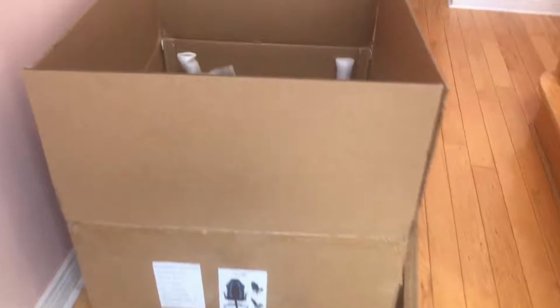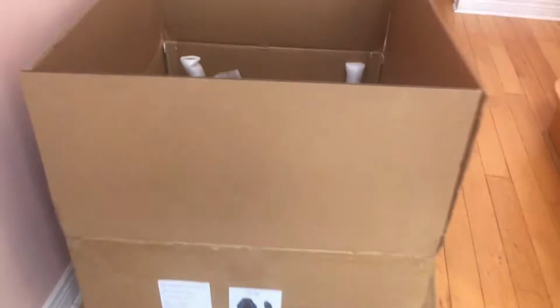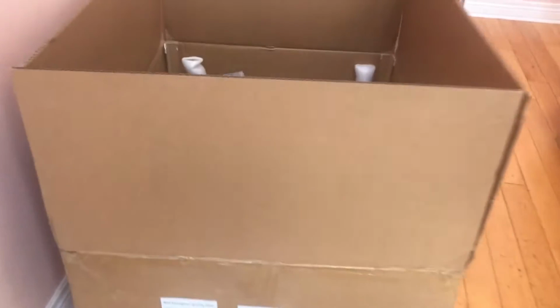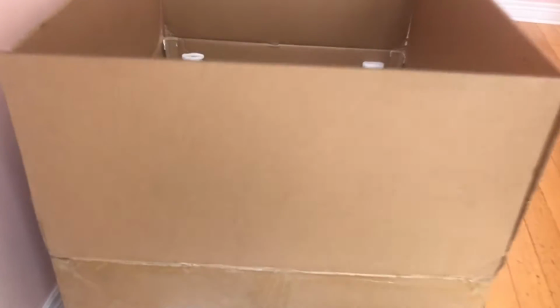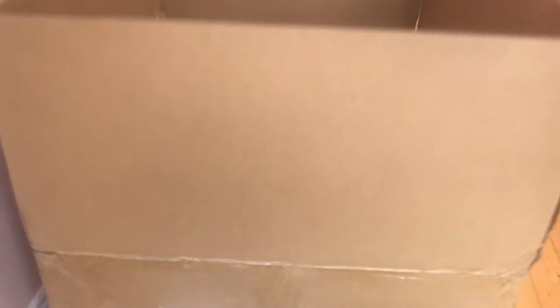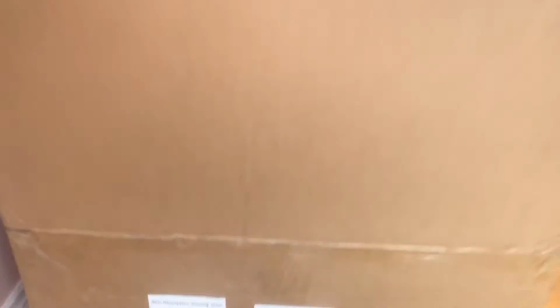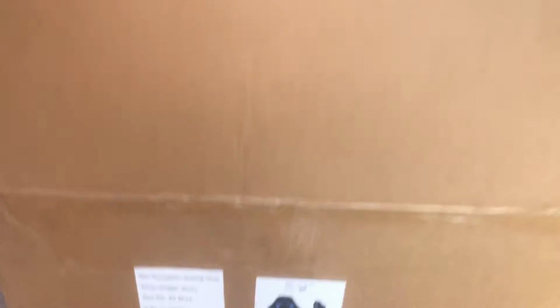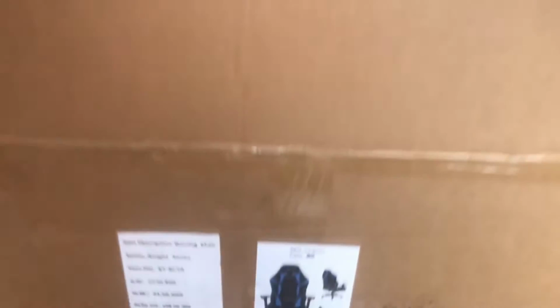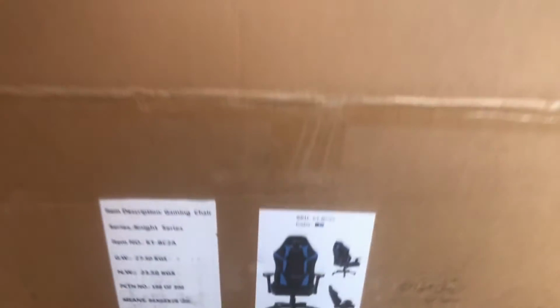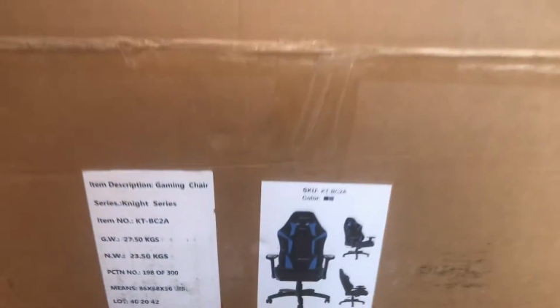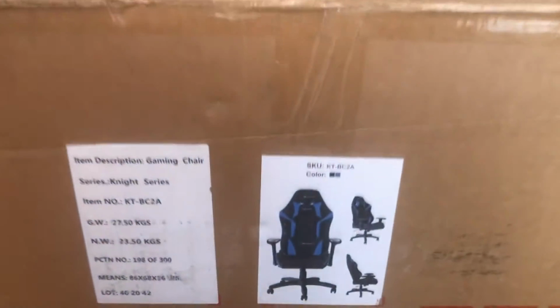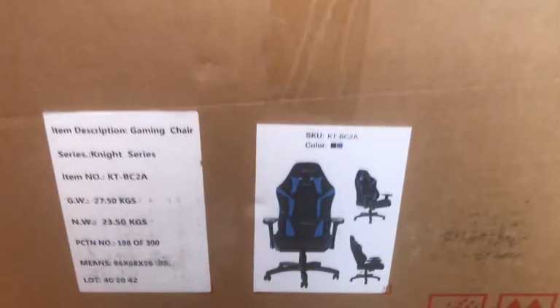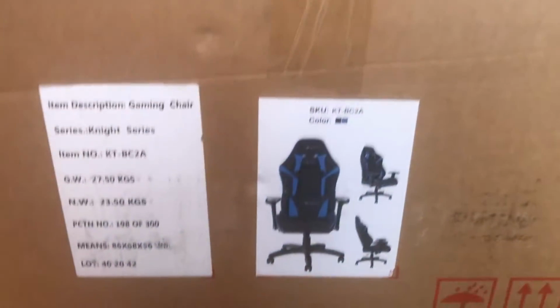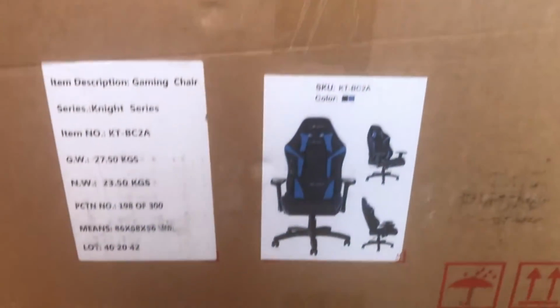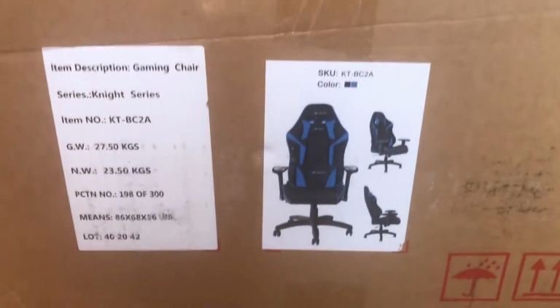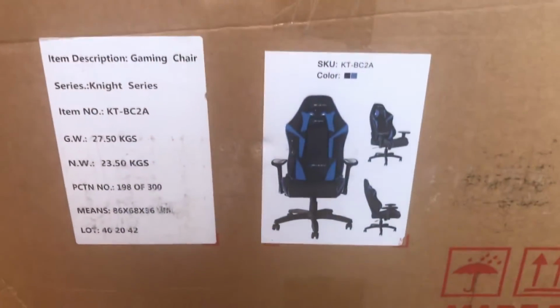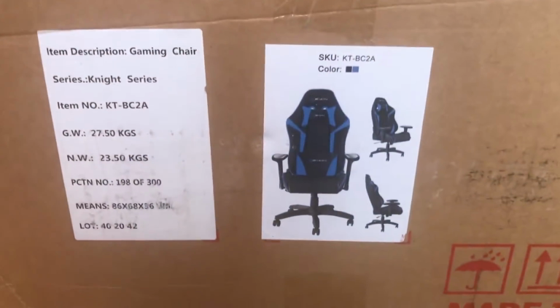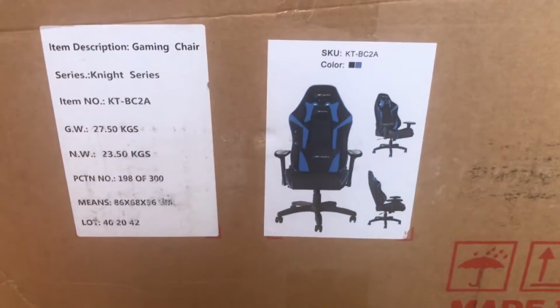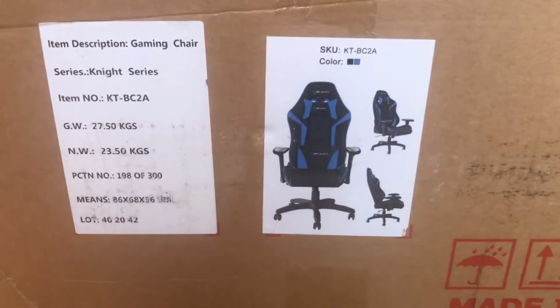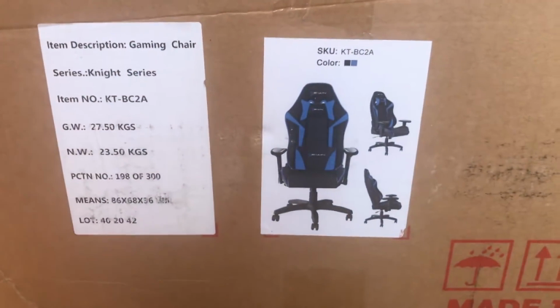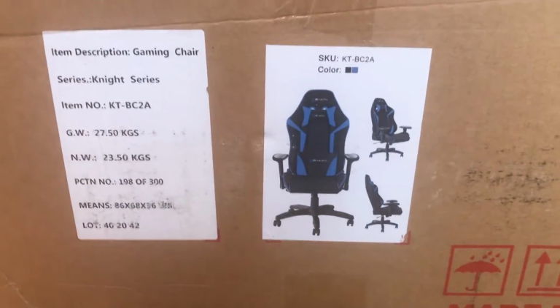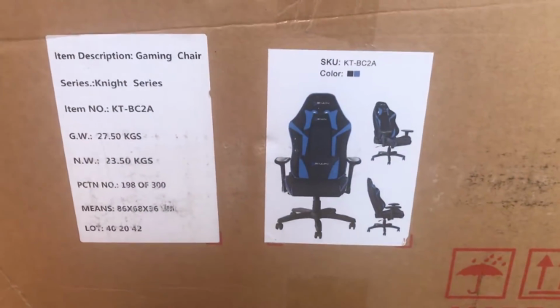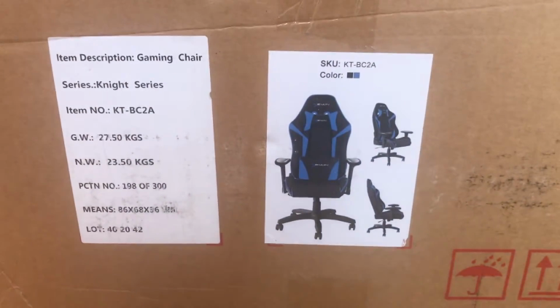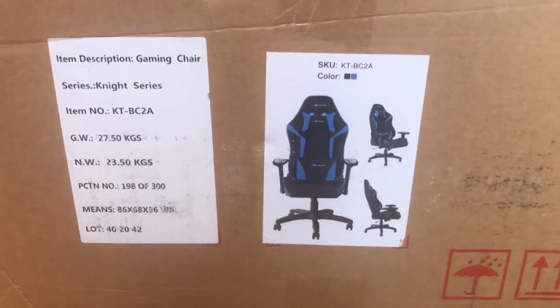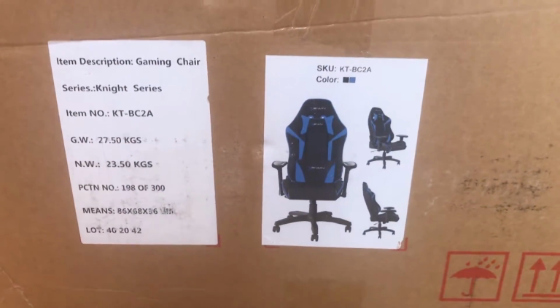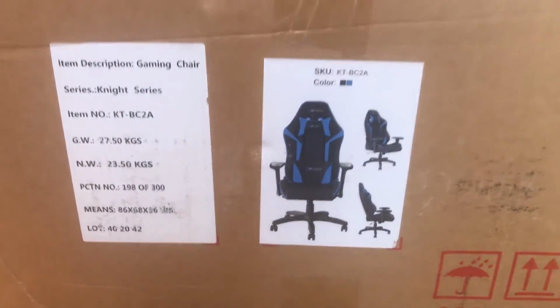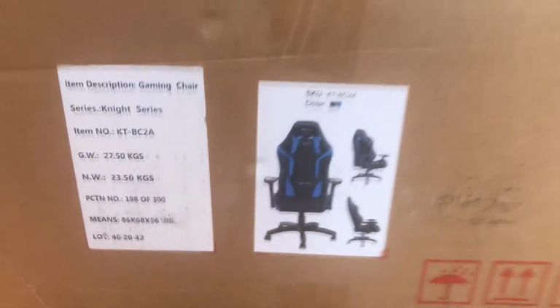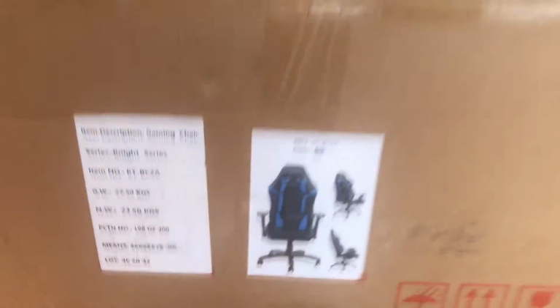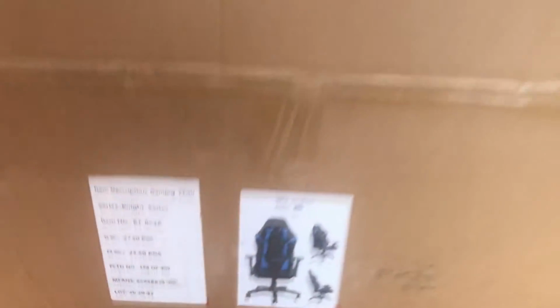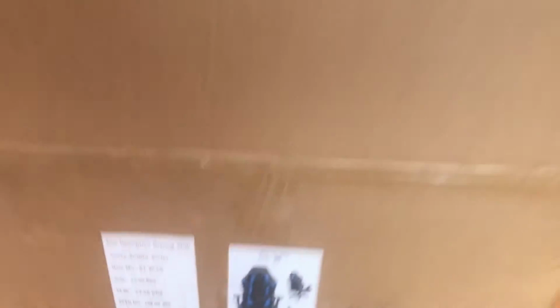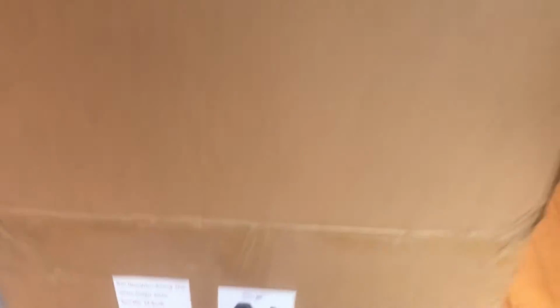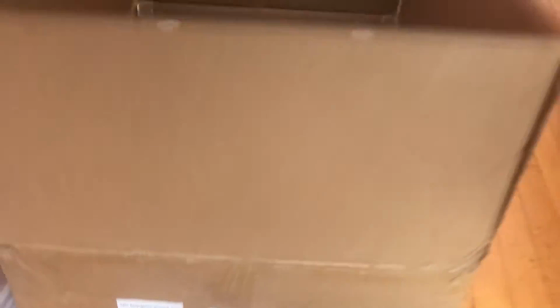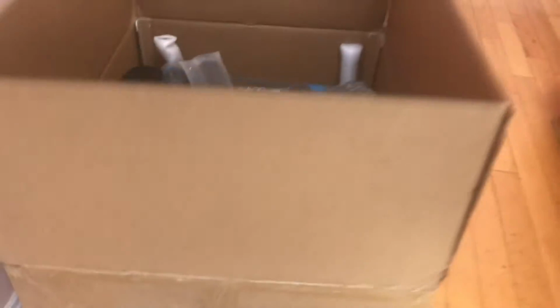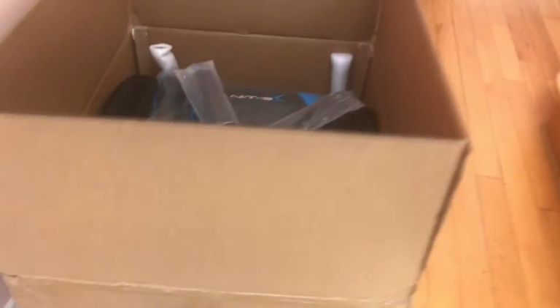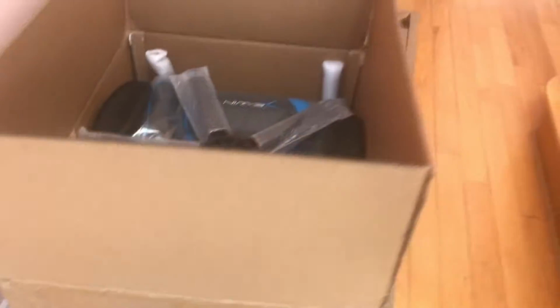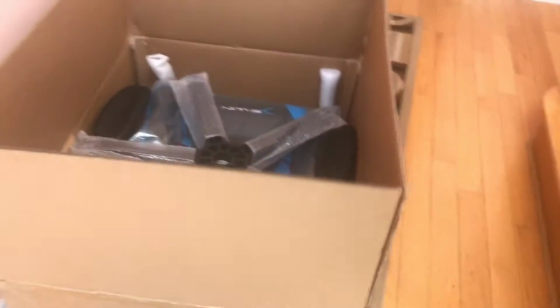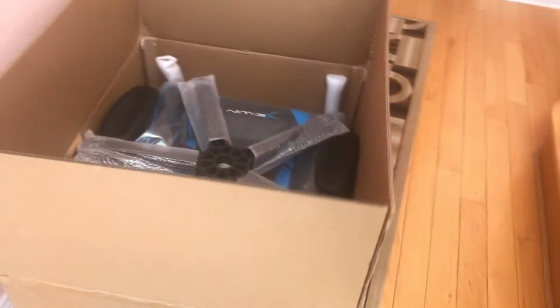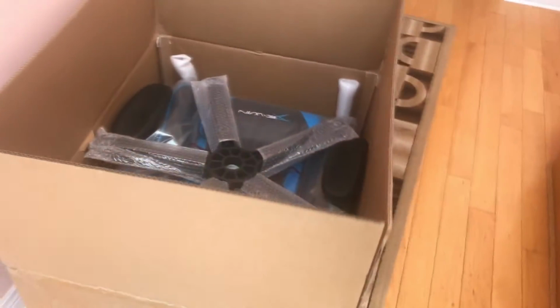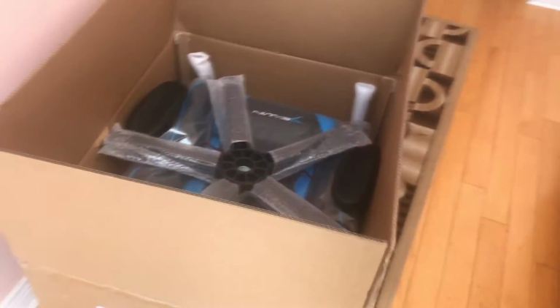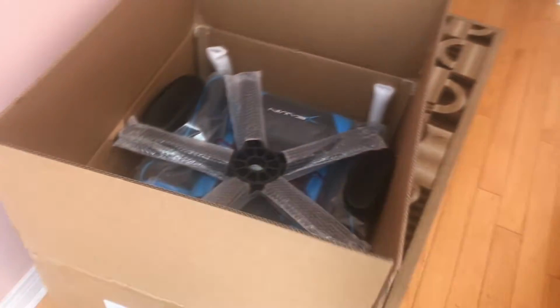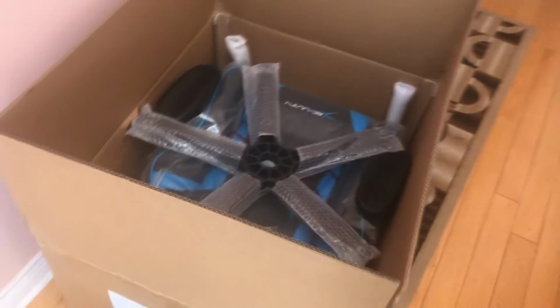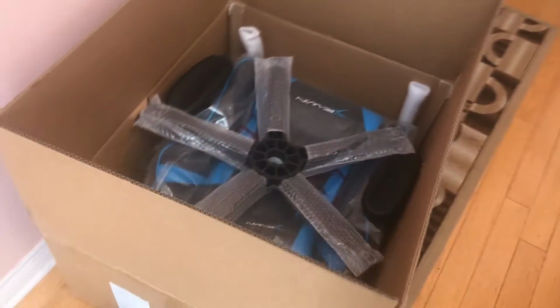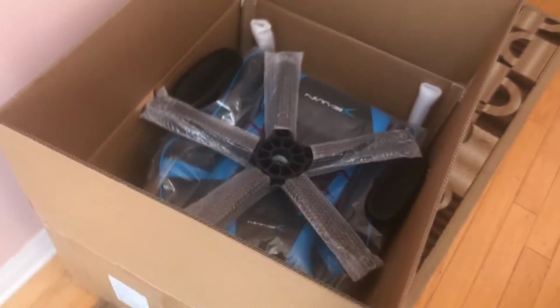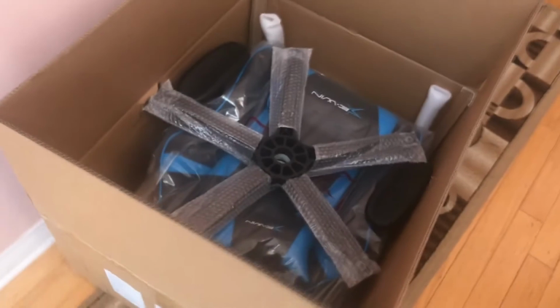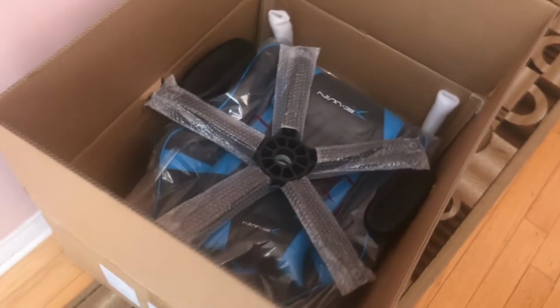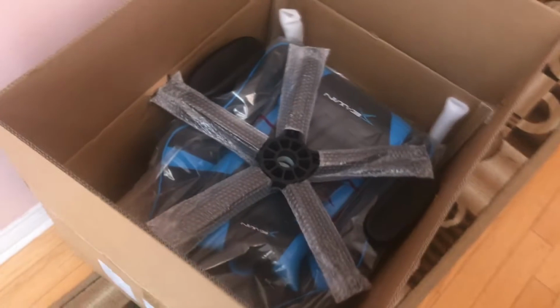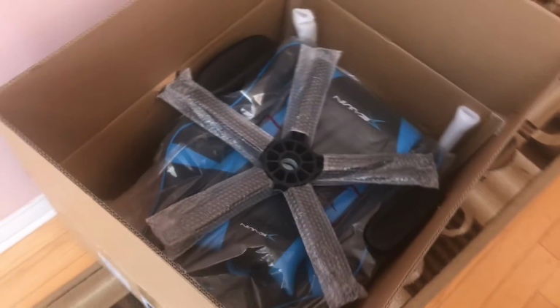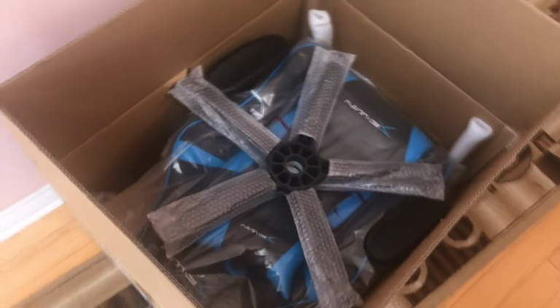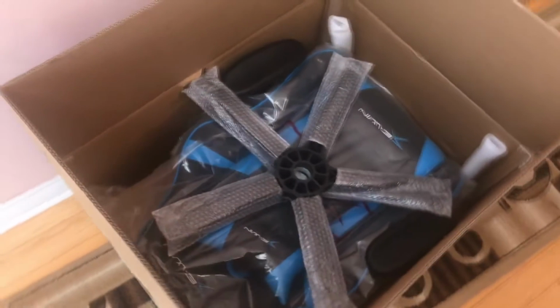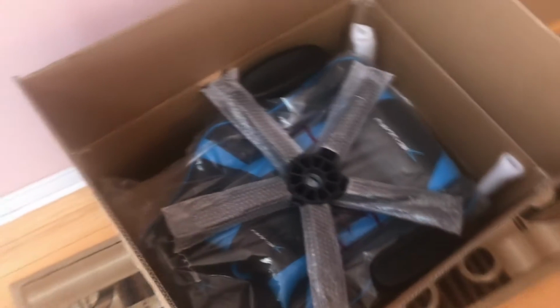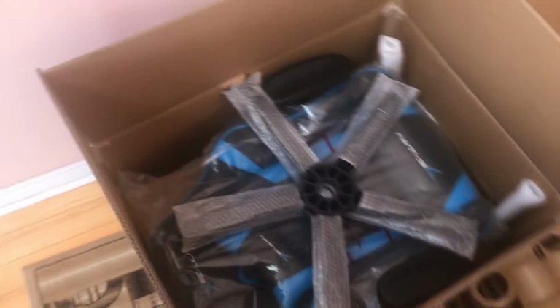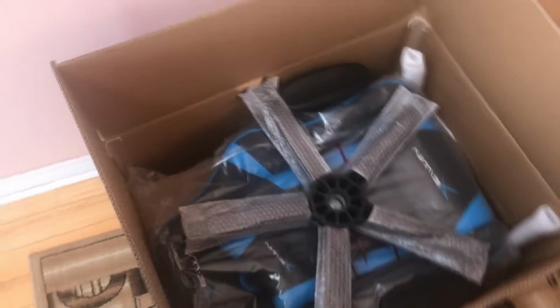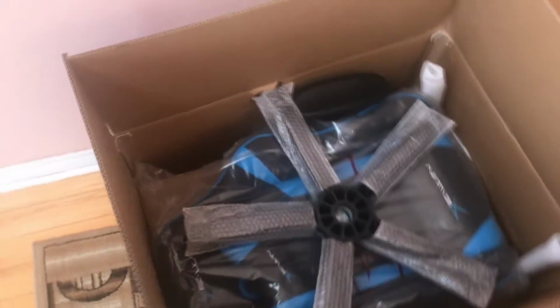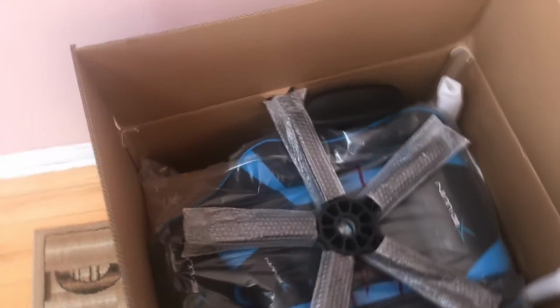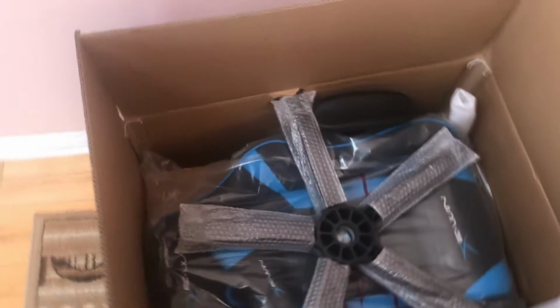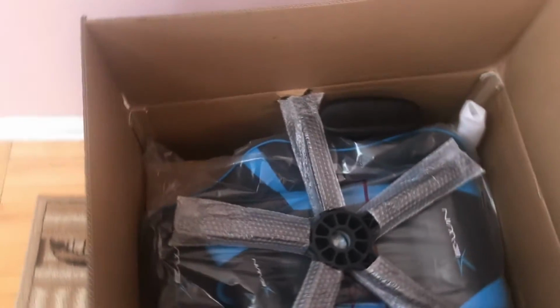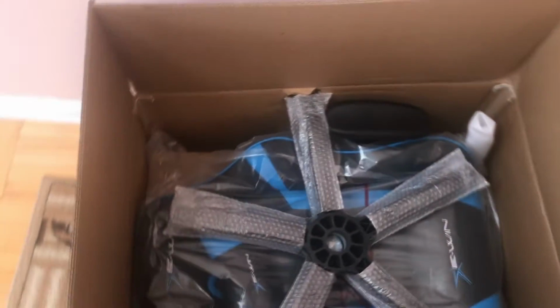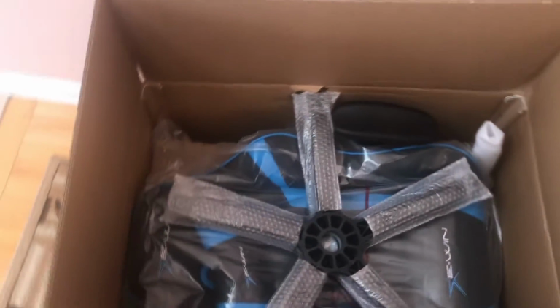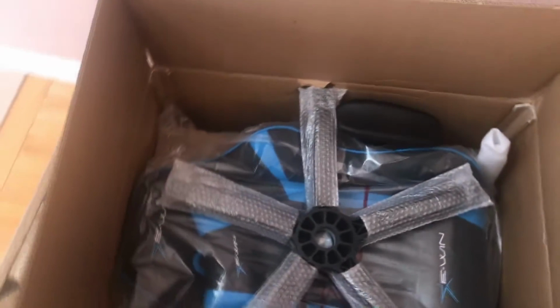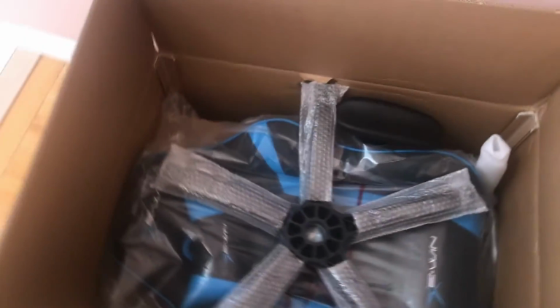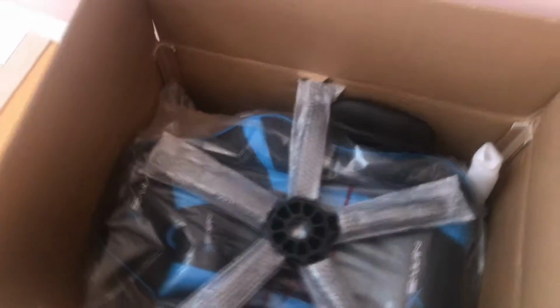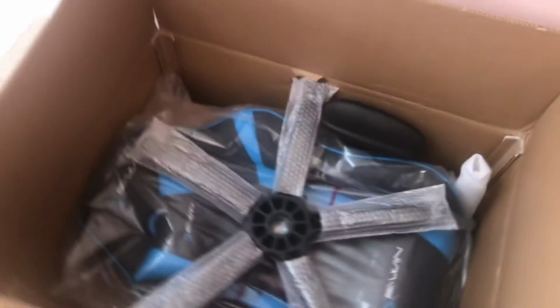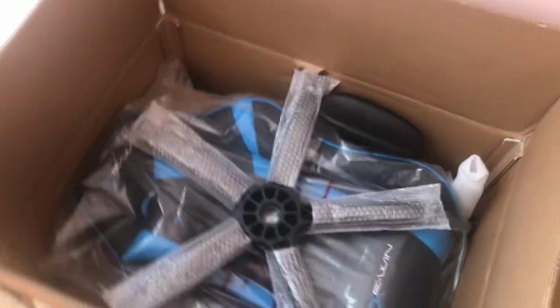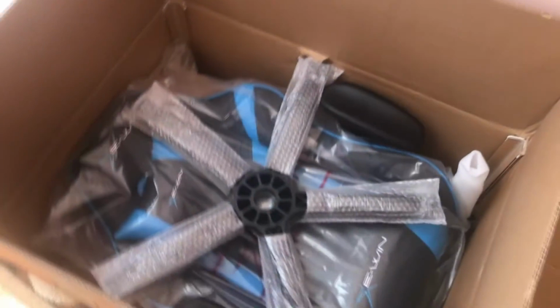Hey guys, how's it going? Welcome back to another video. In today's video, we're going to be unboxing the Blue E-Win Knight Series Racing Chair.